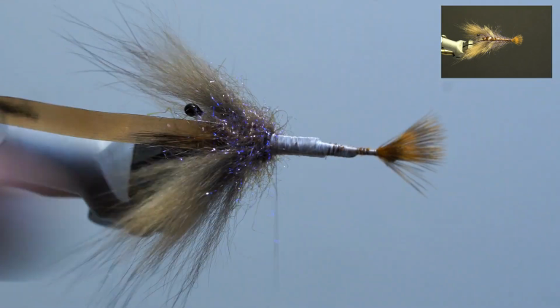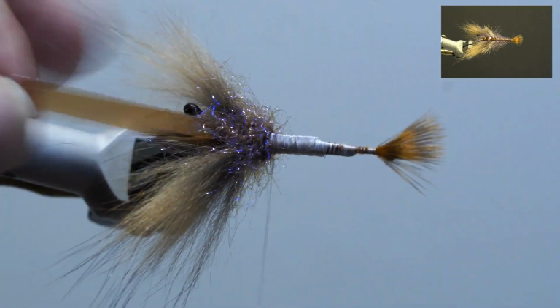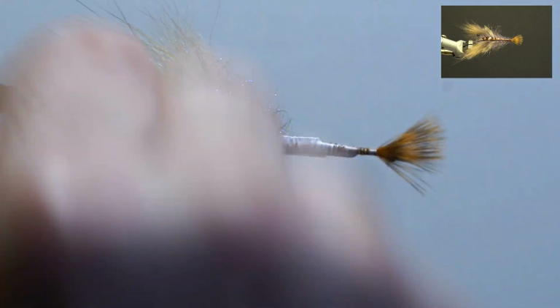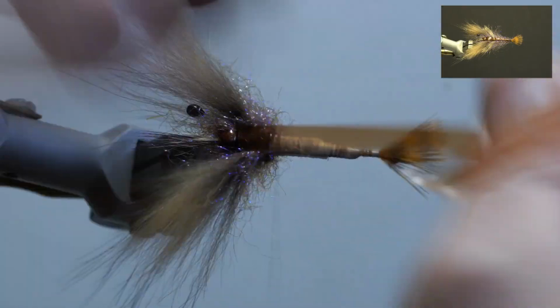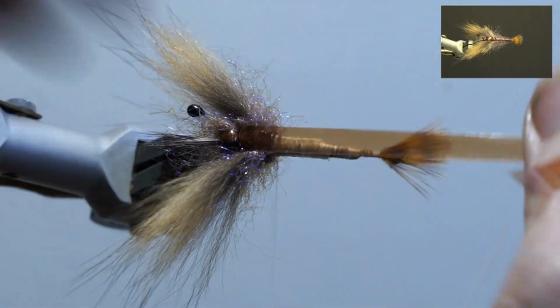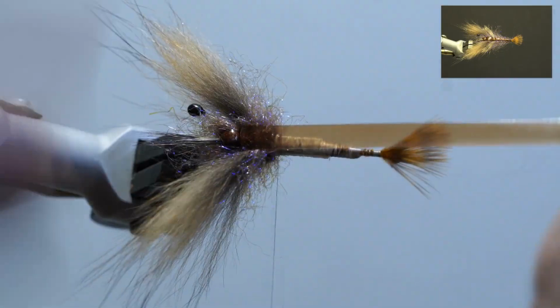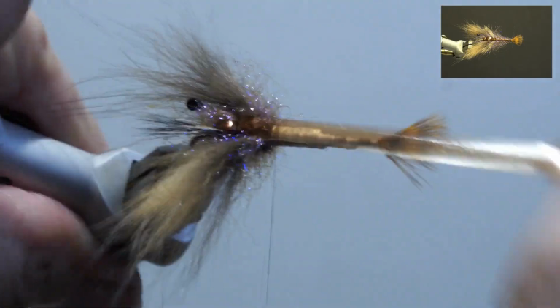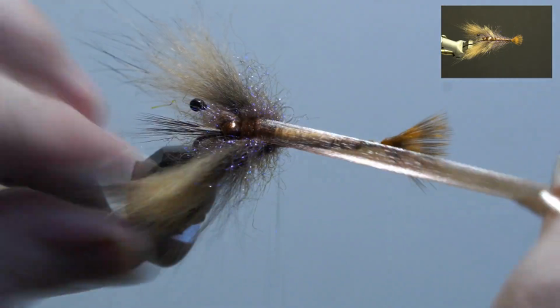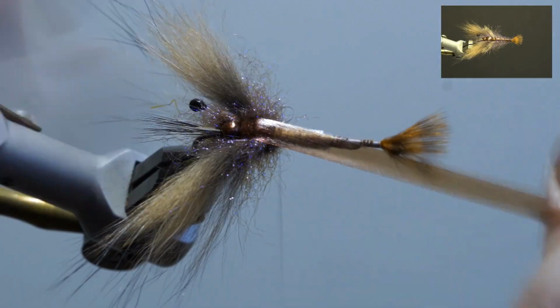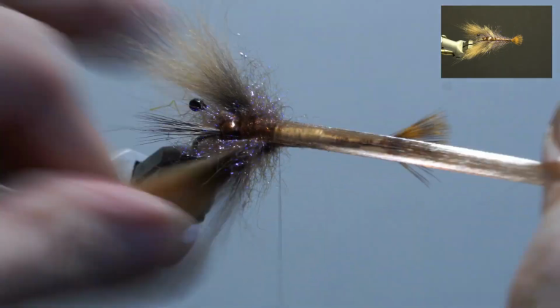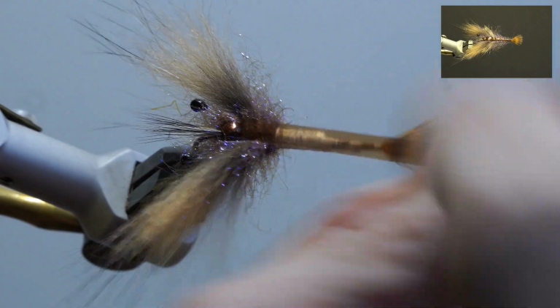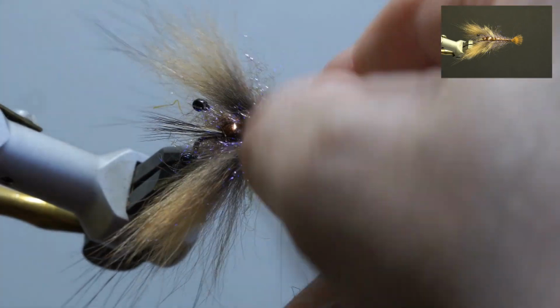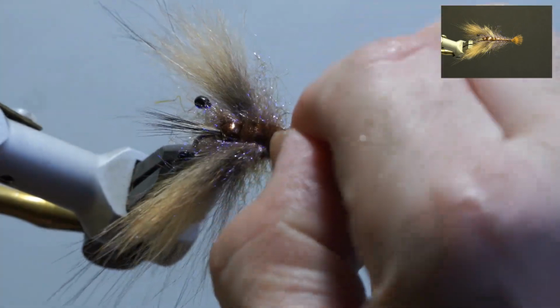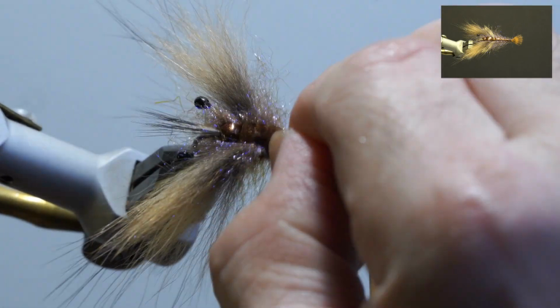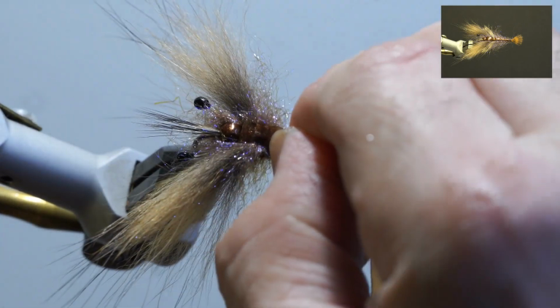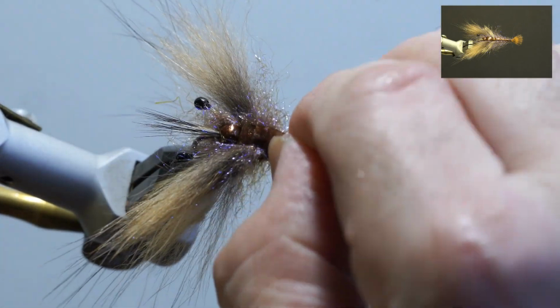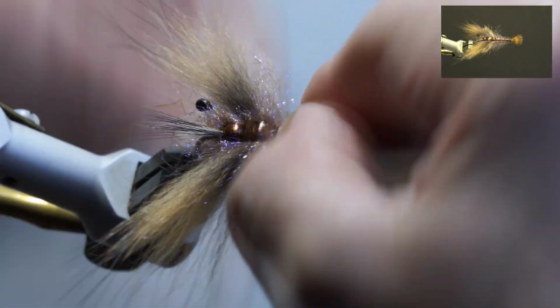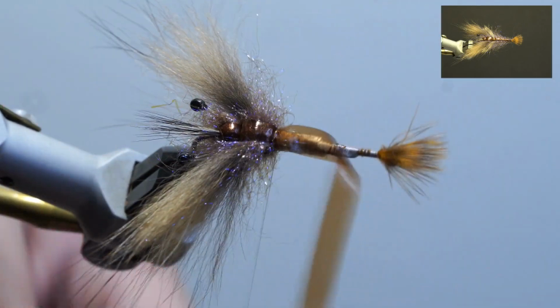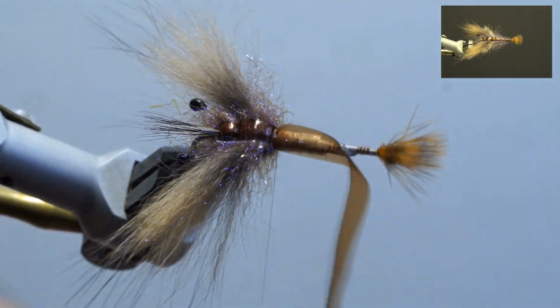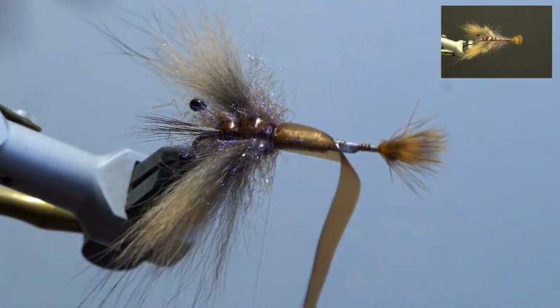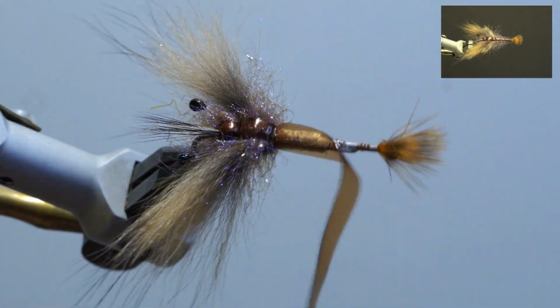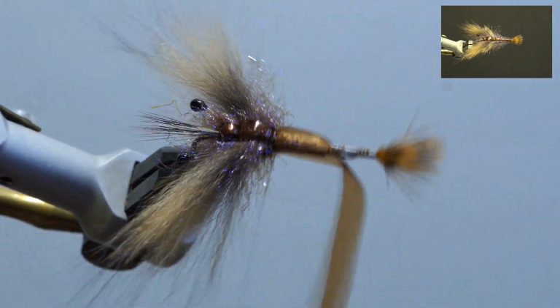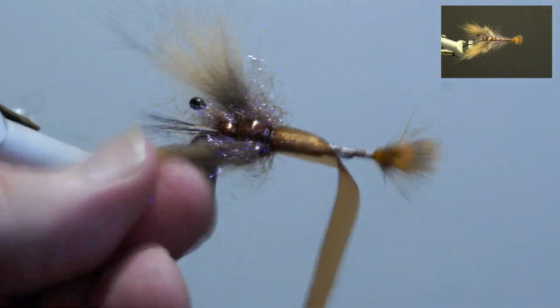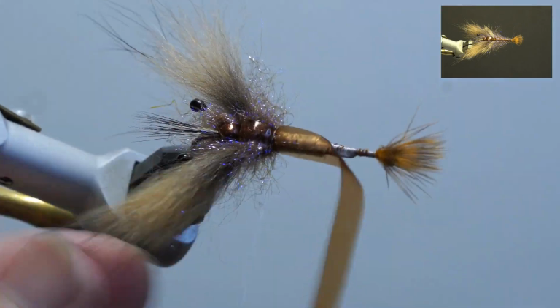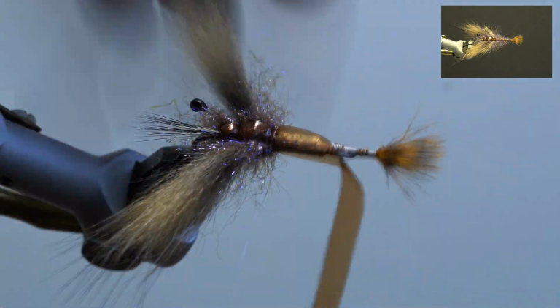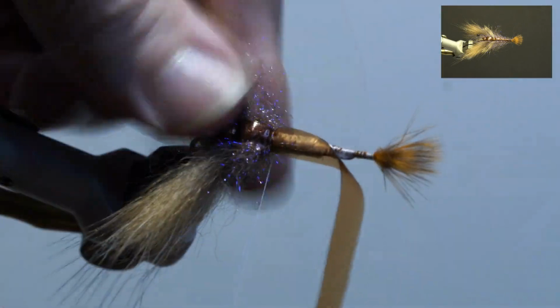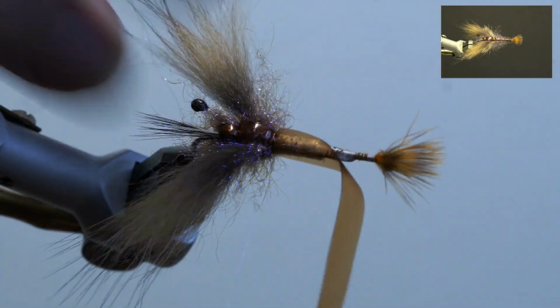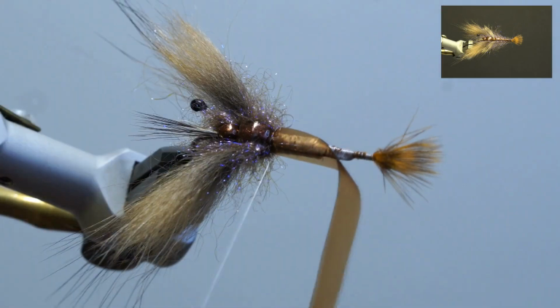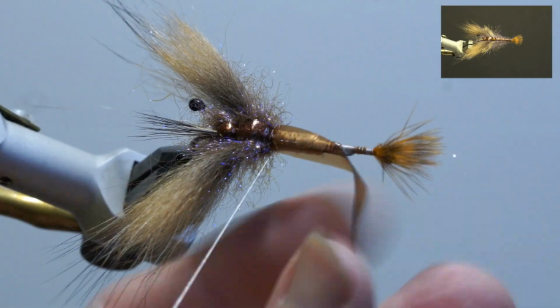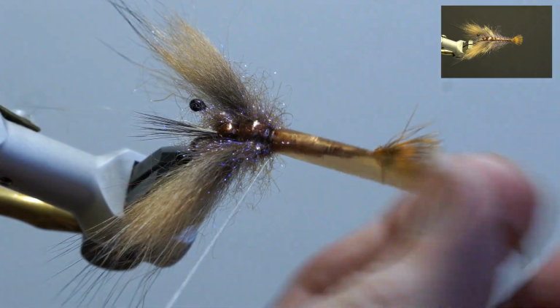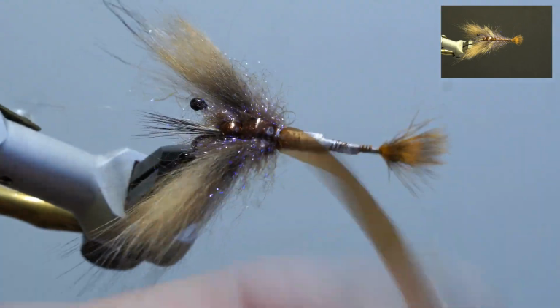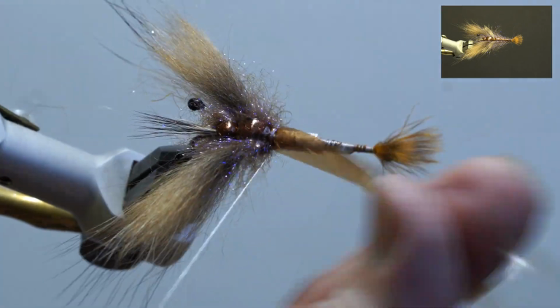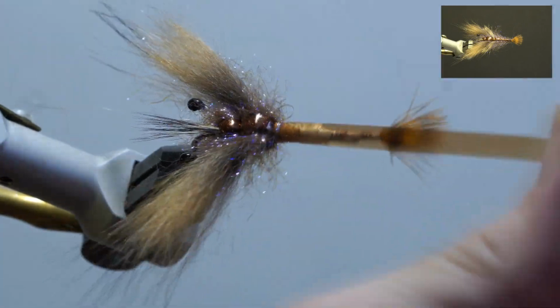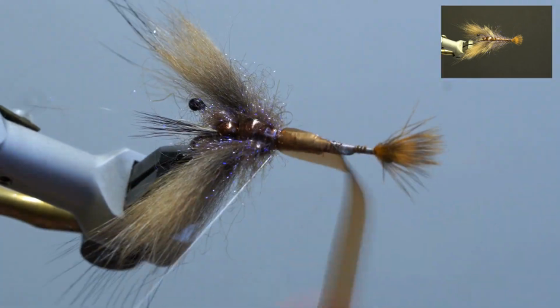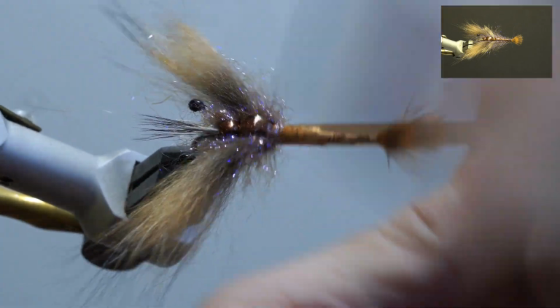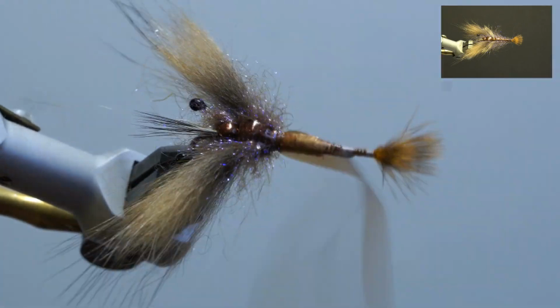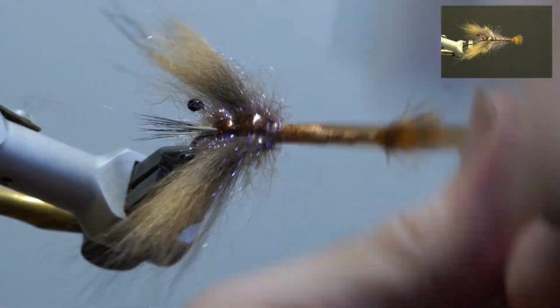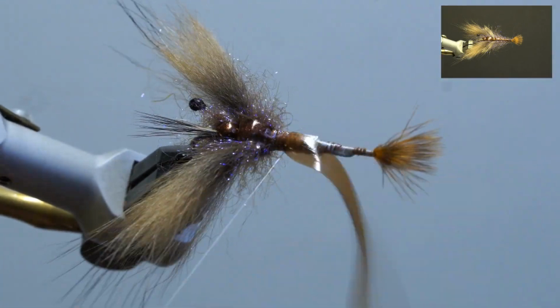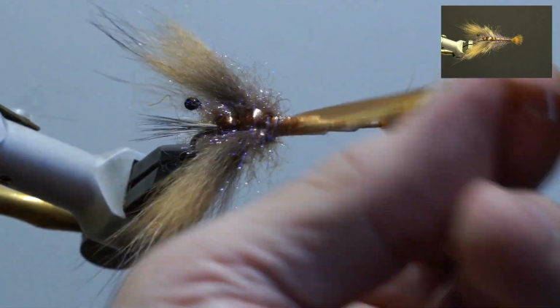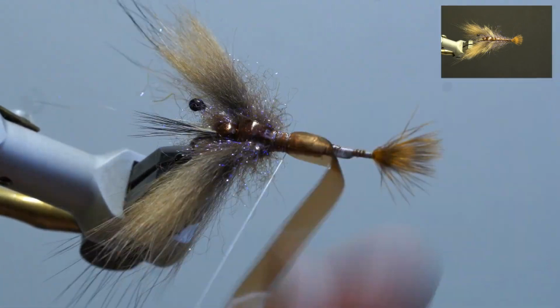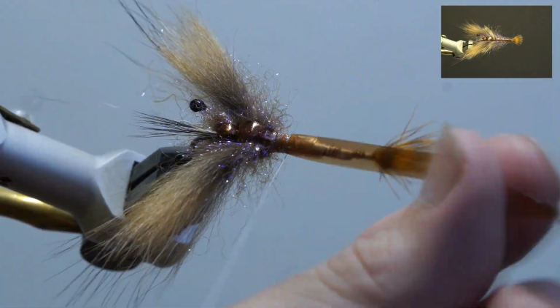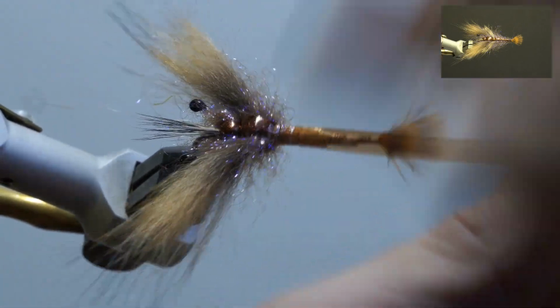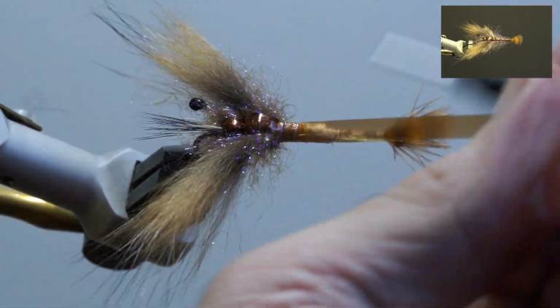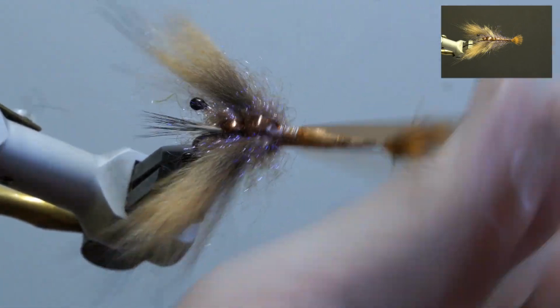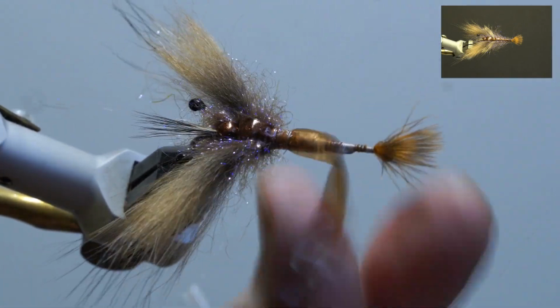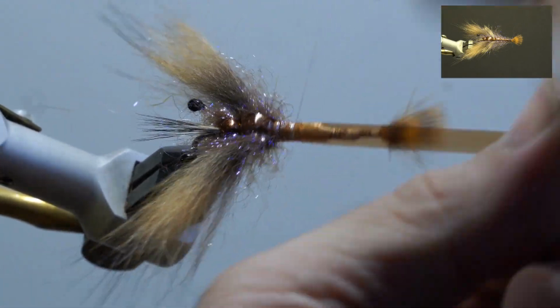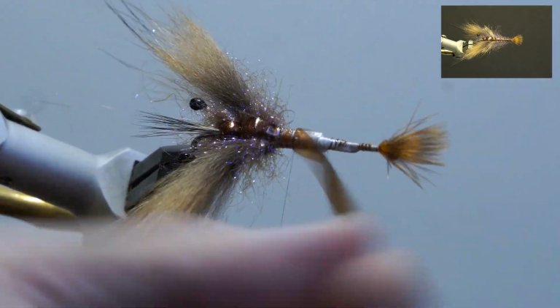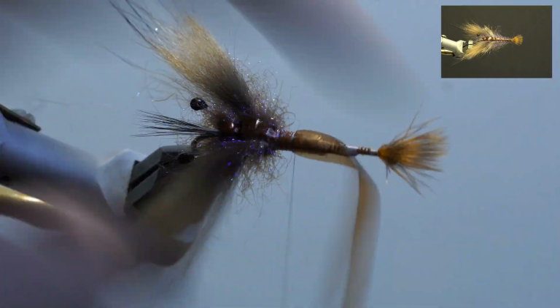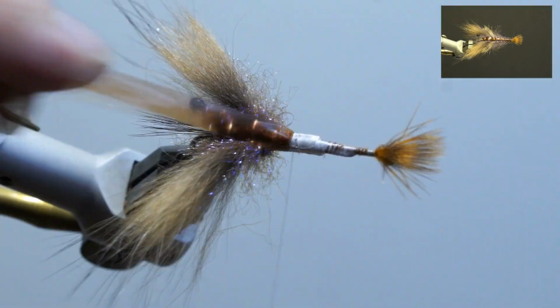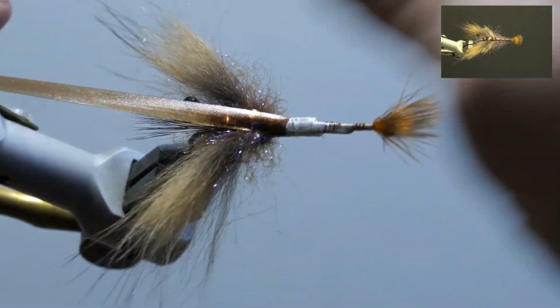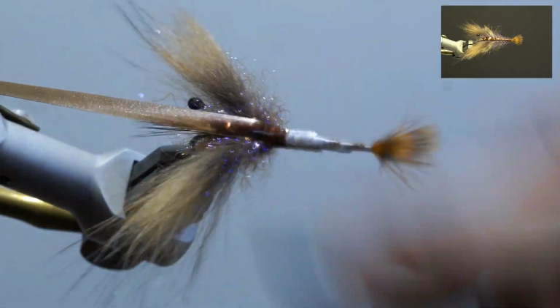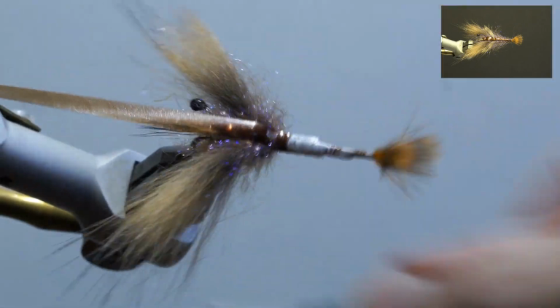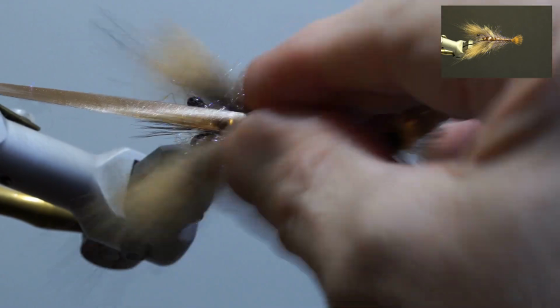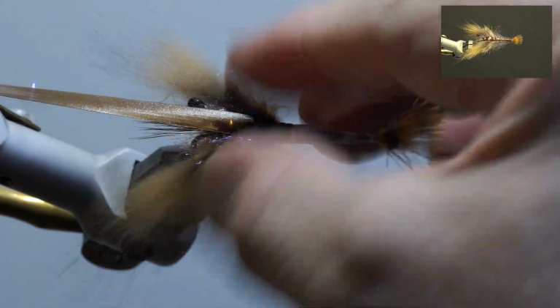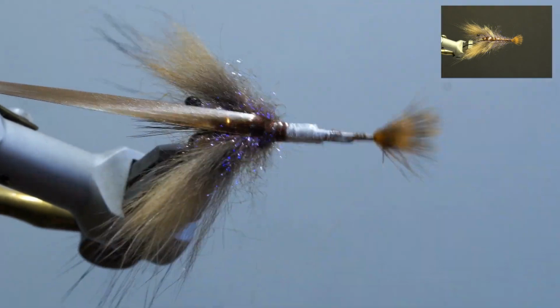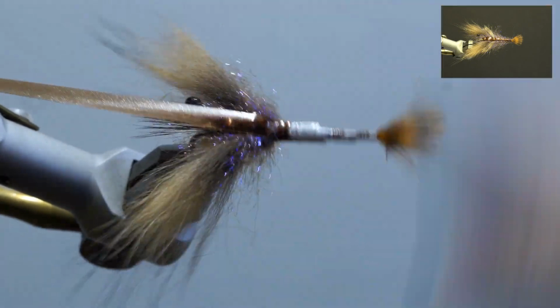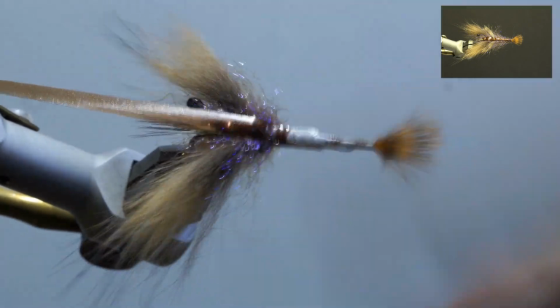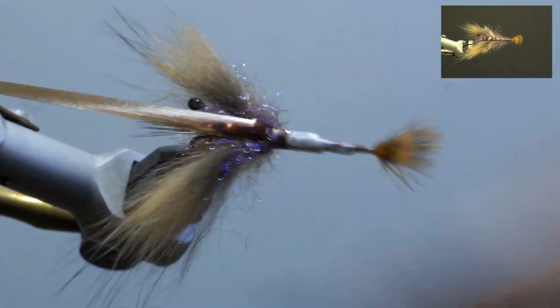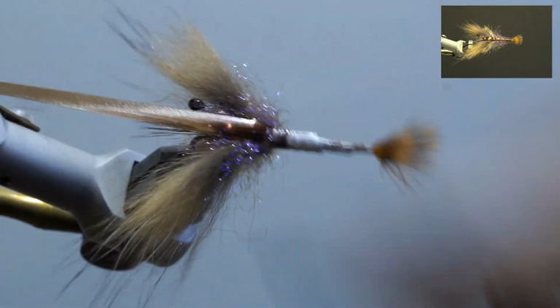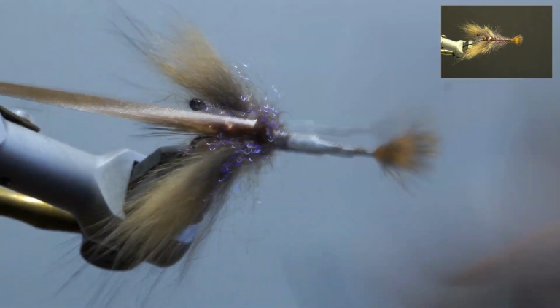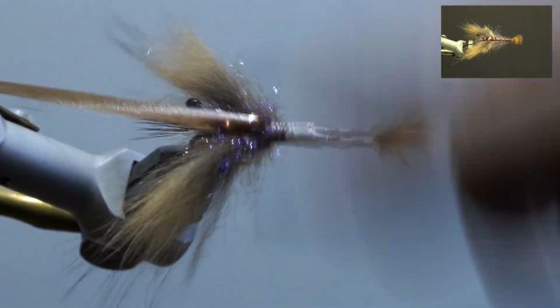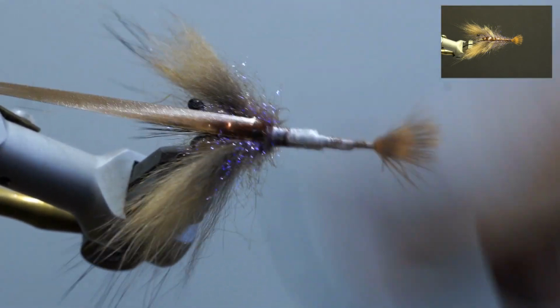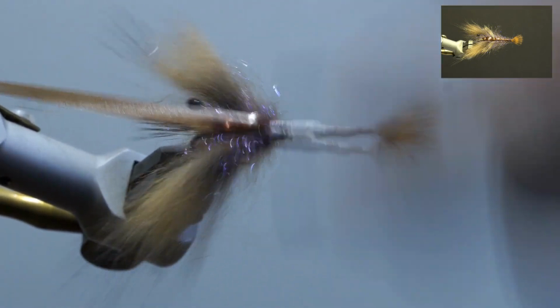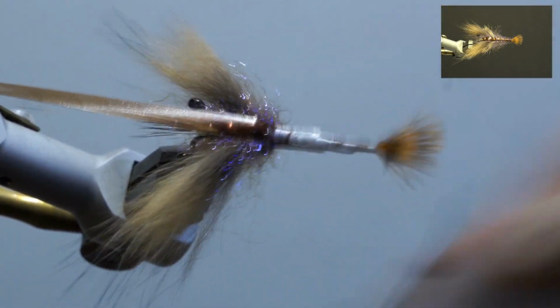Fold over the scud back and secure with five to six wraps going forward. Fold the scud back back, secure, and whip finish.